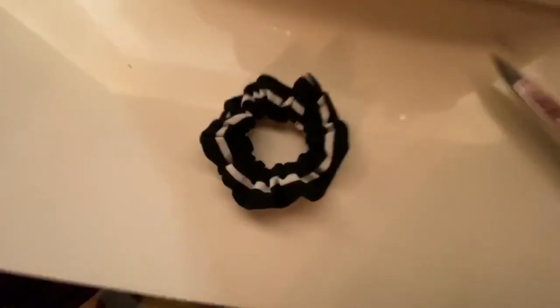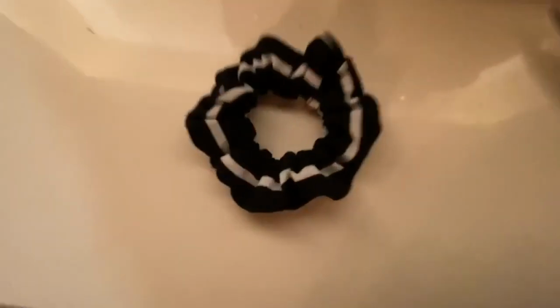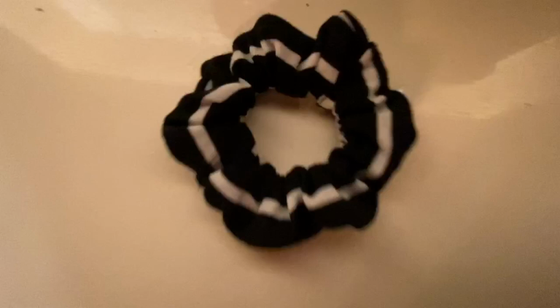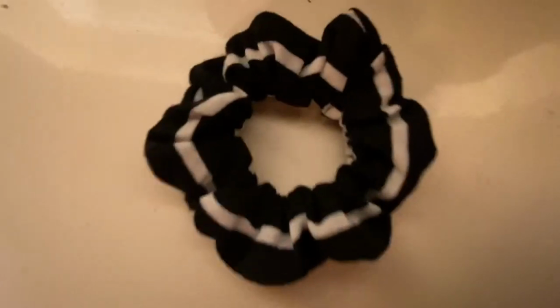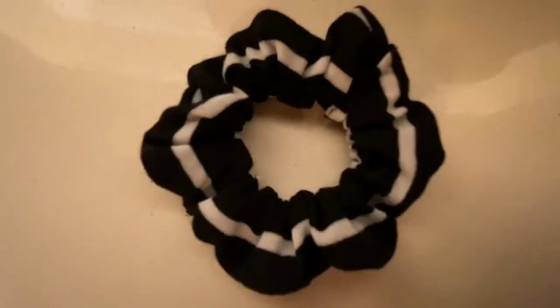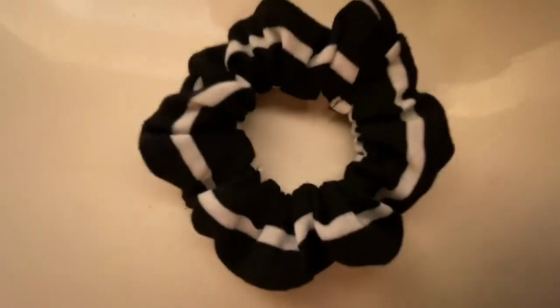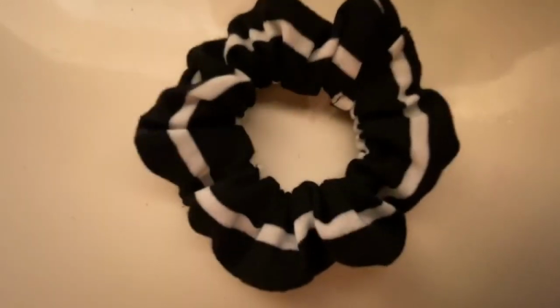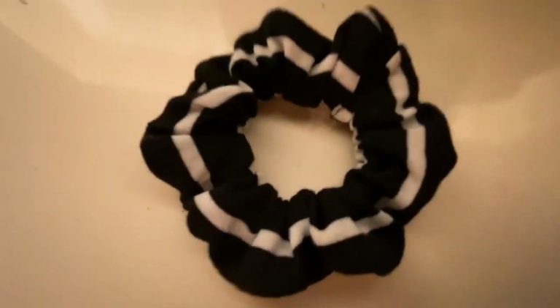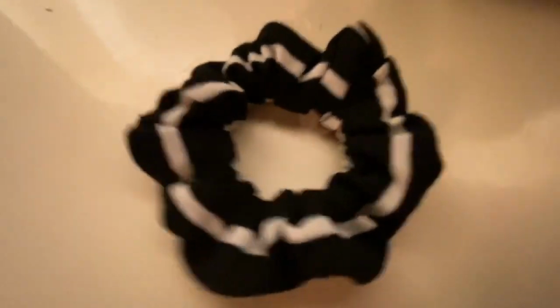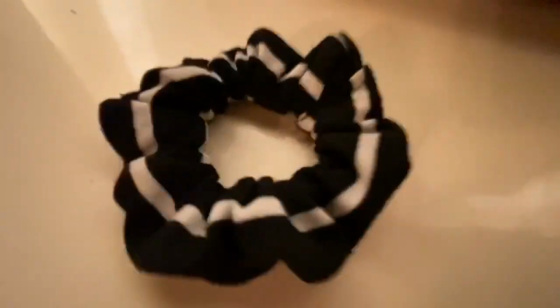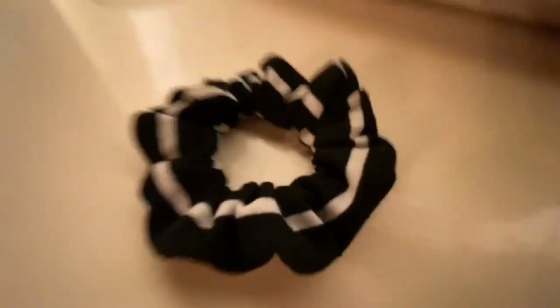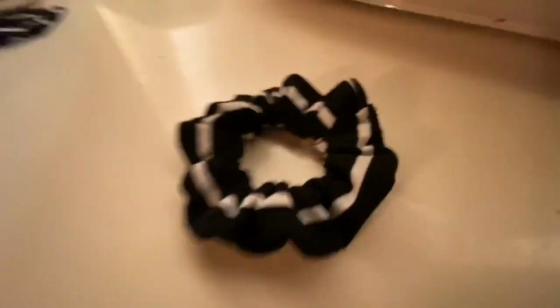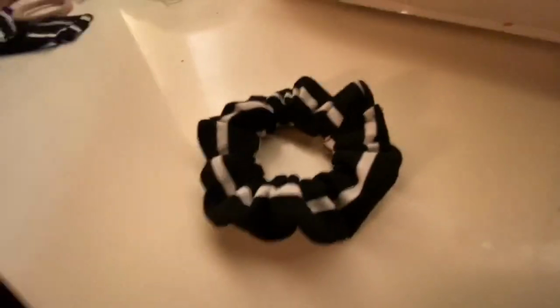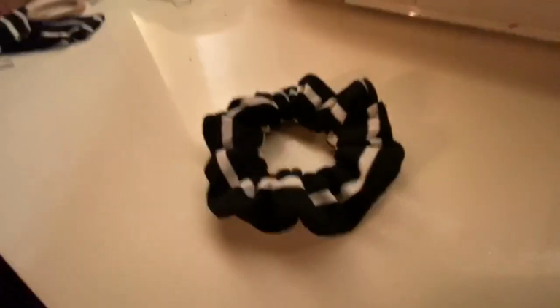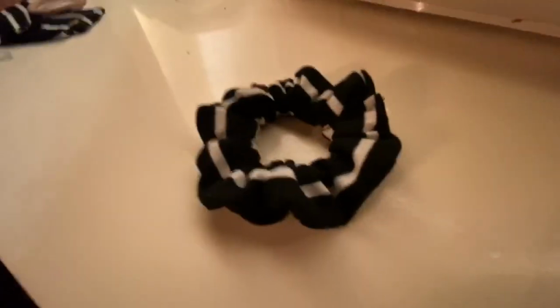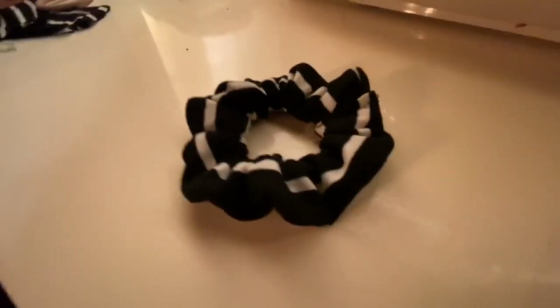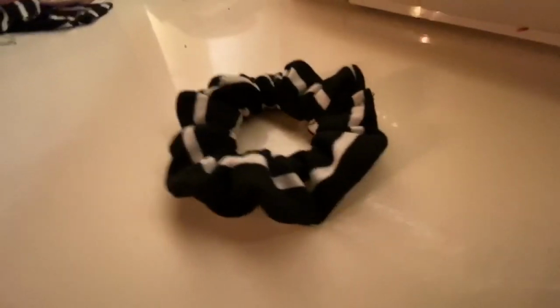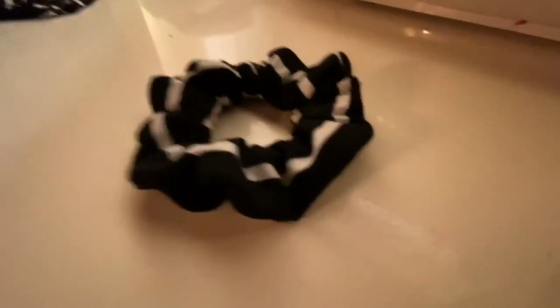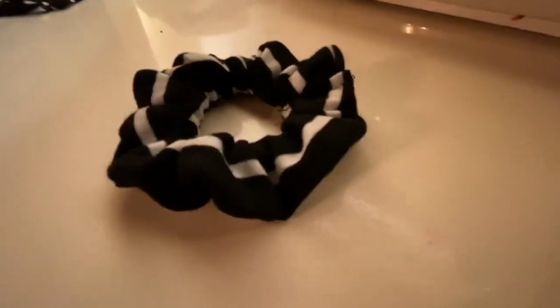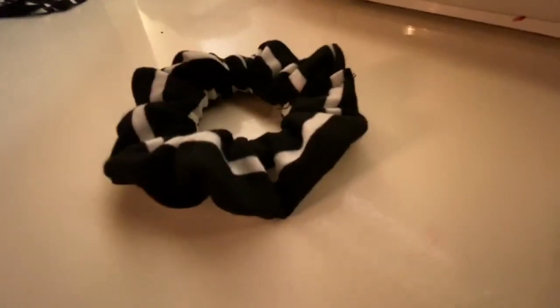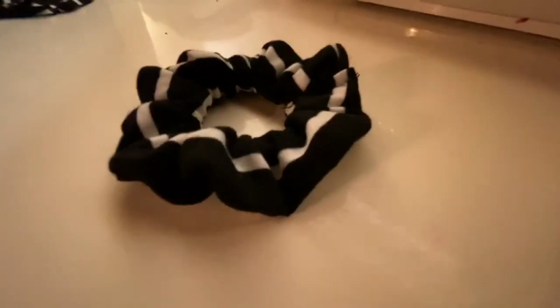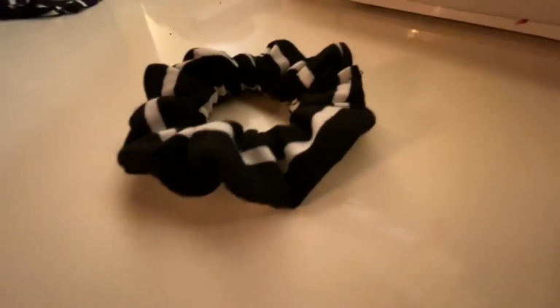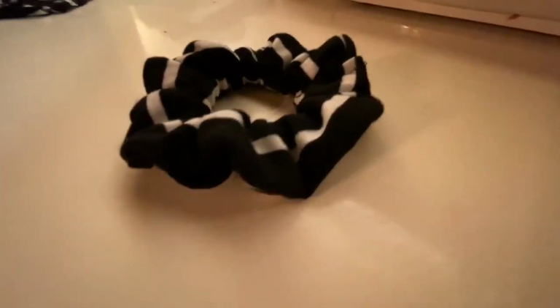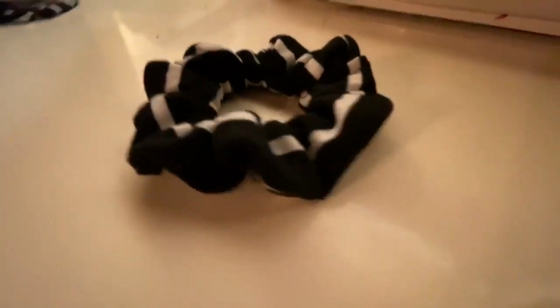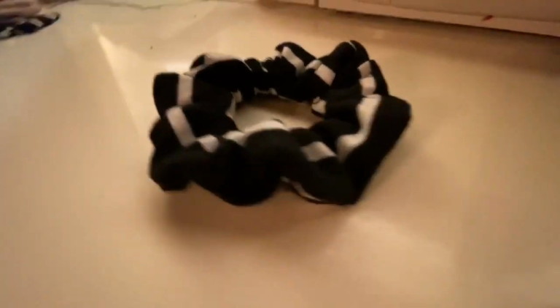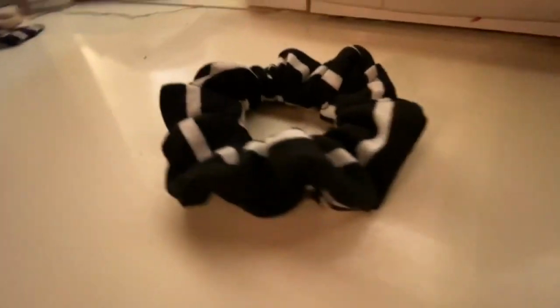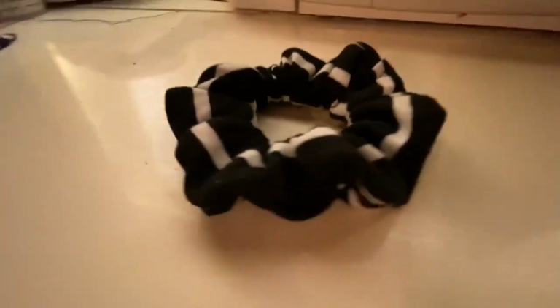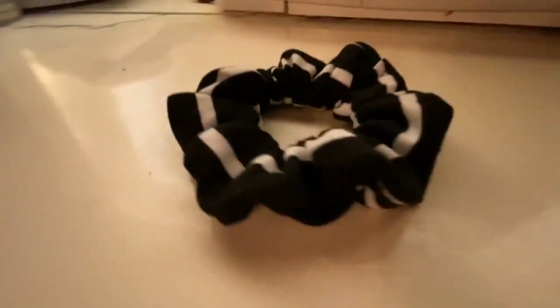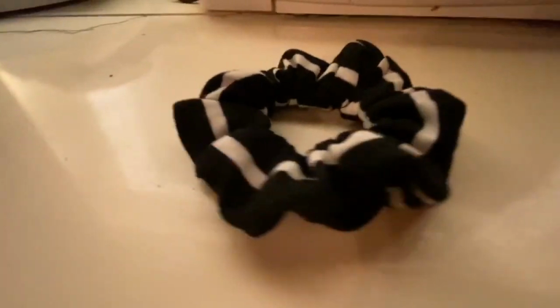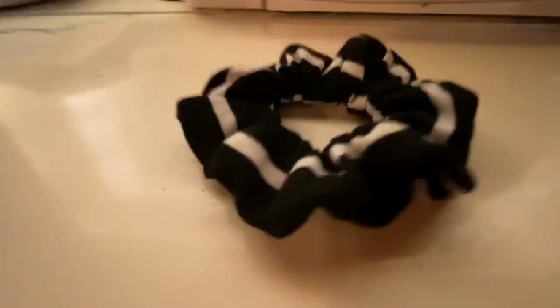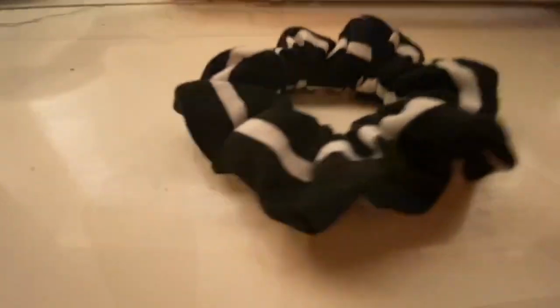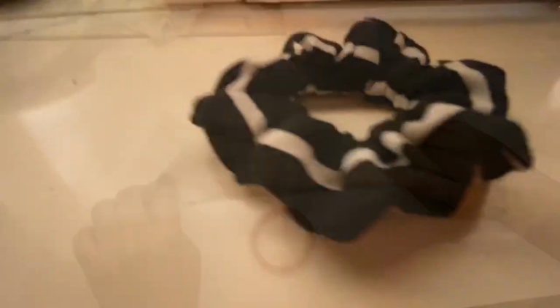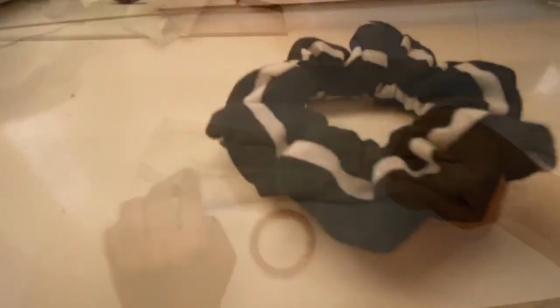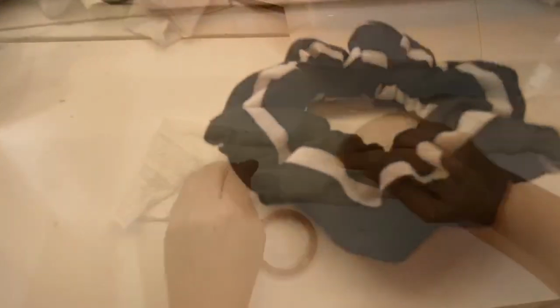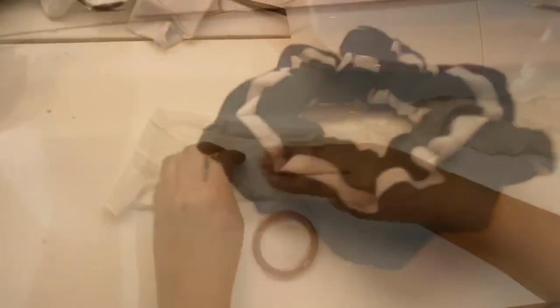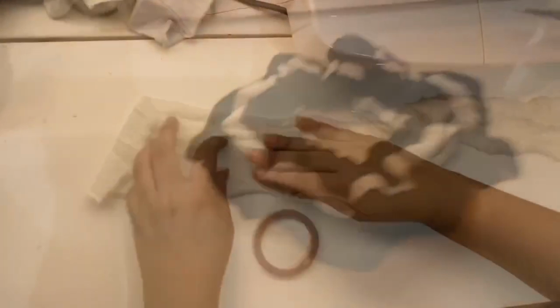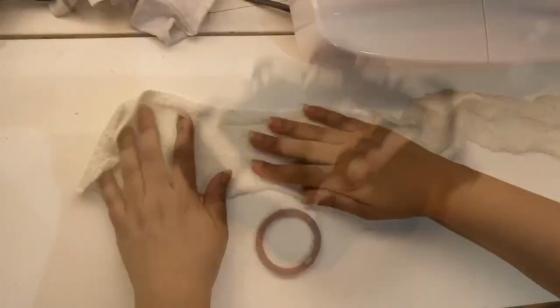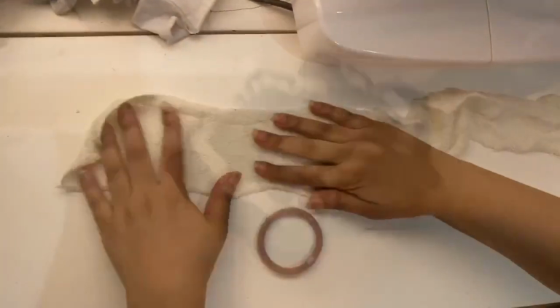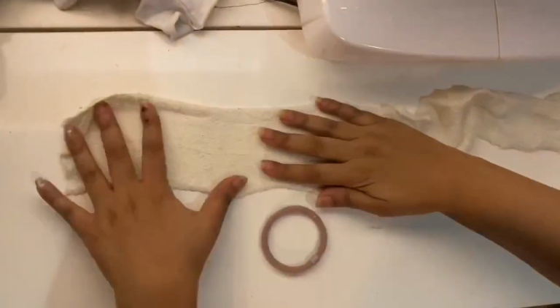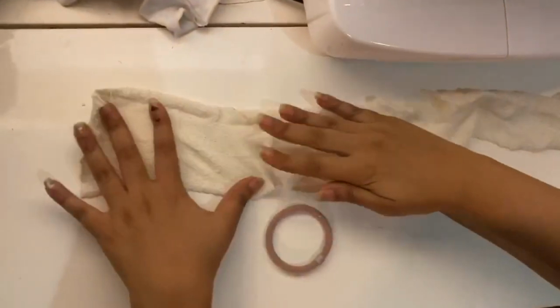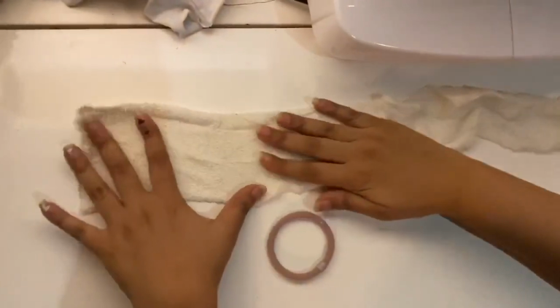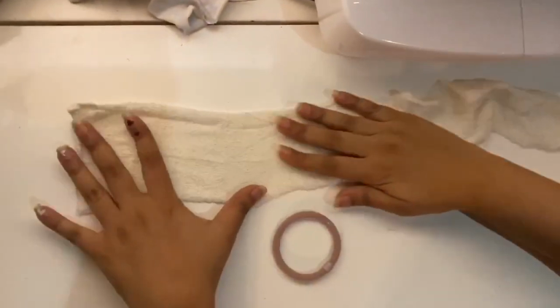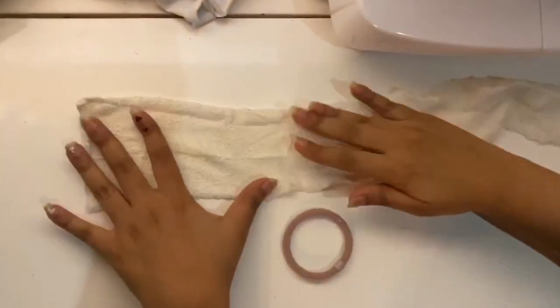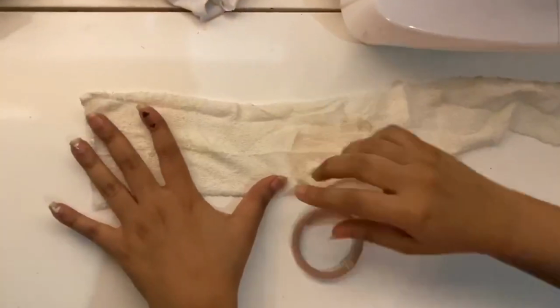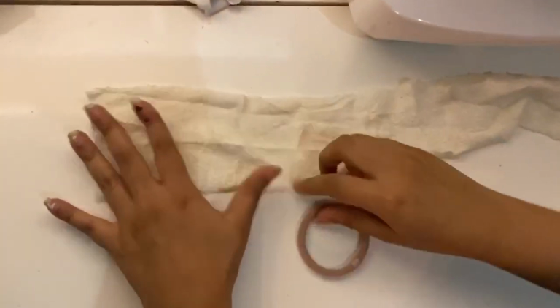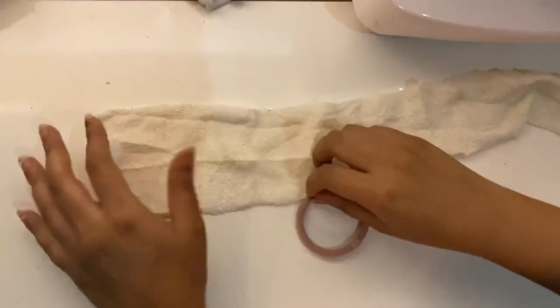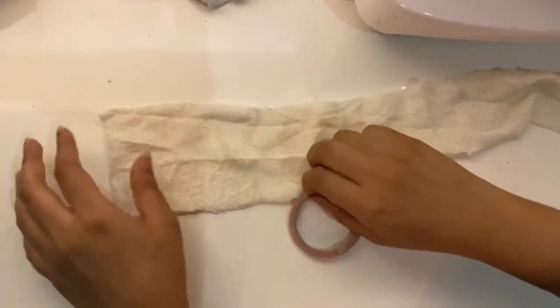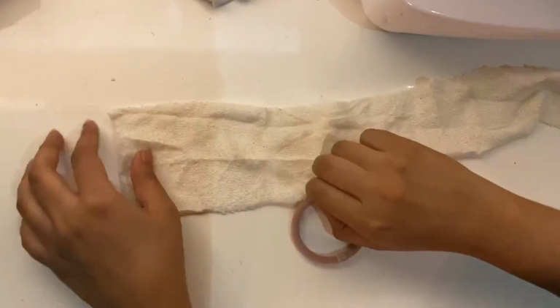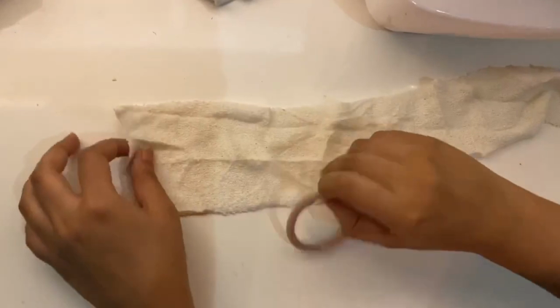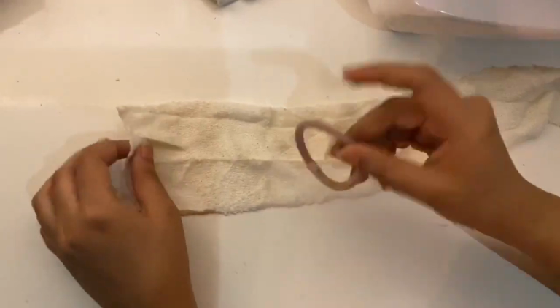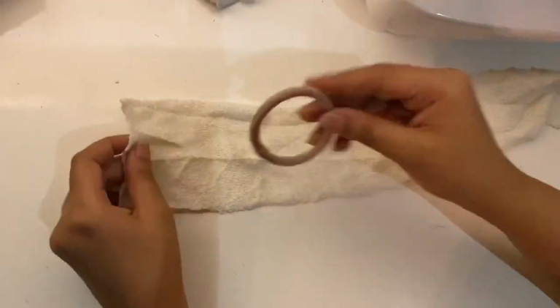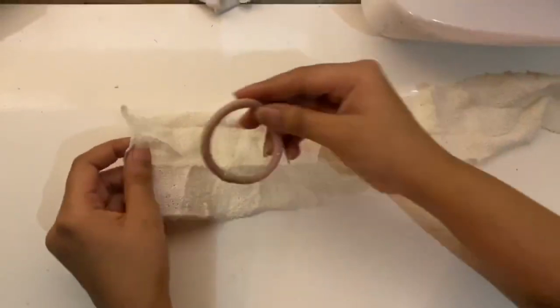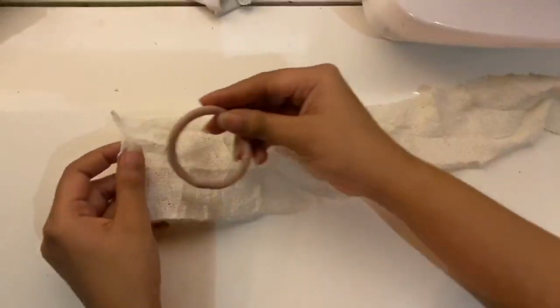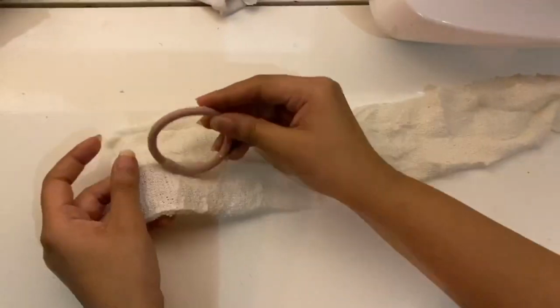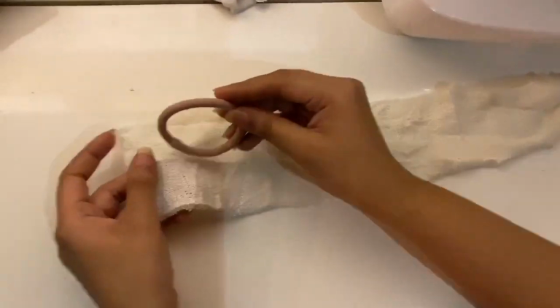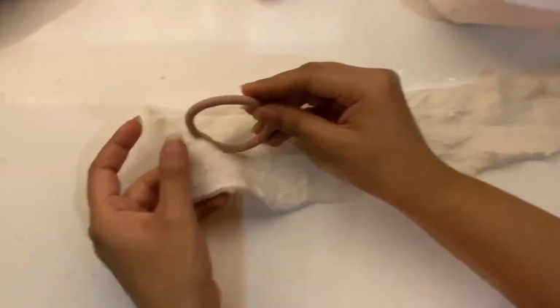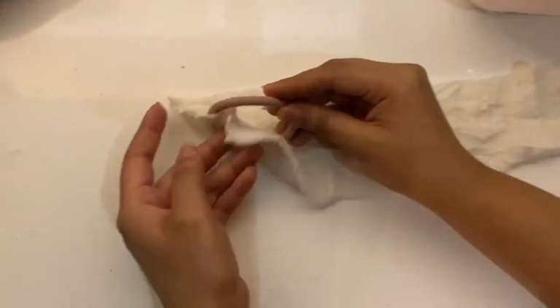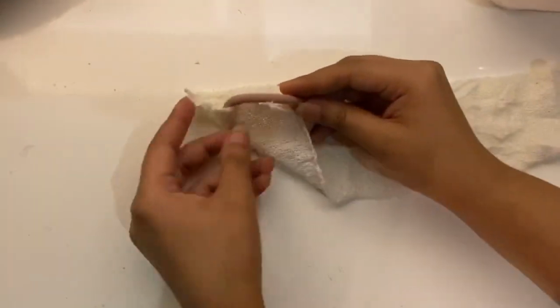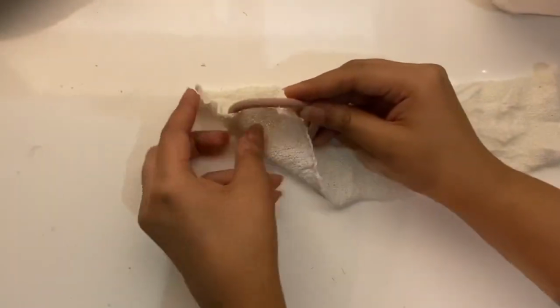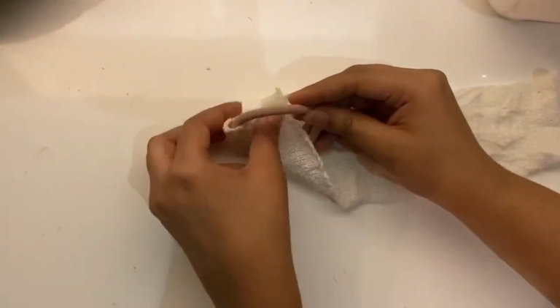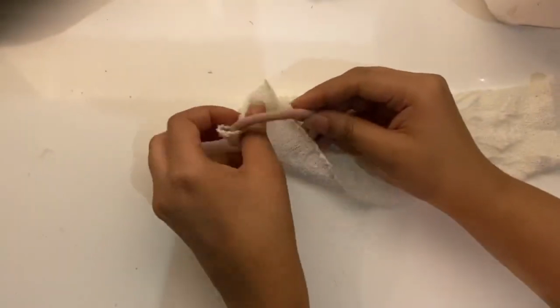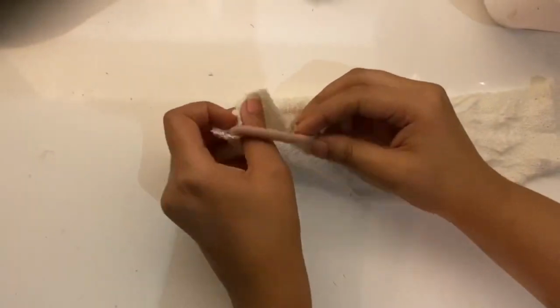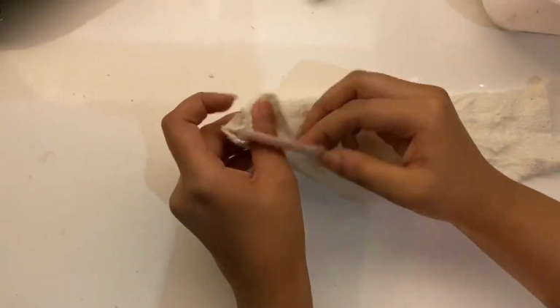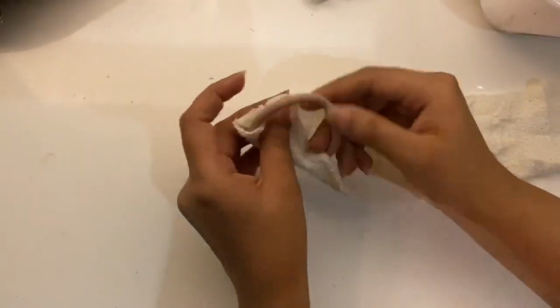And voila, your scrunchie is ready! You can make as many scrunchies as you like. We are making one more right now.